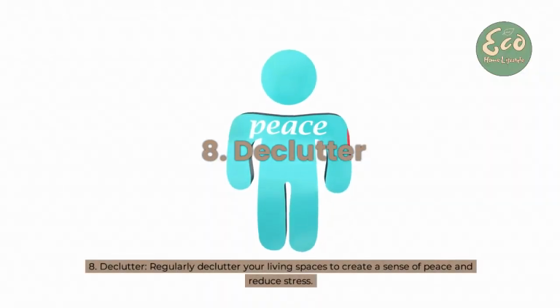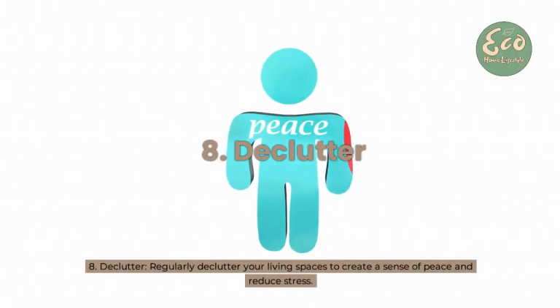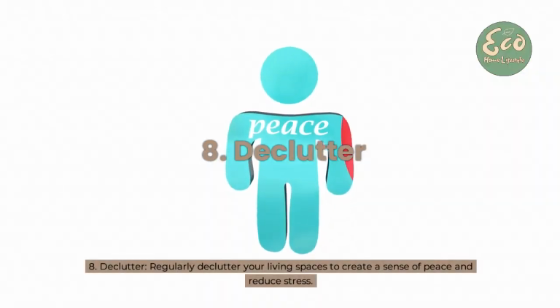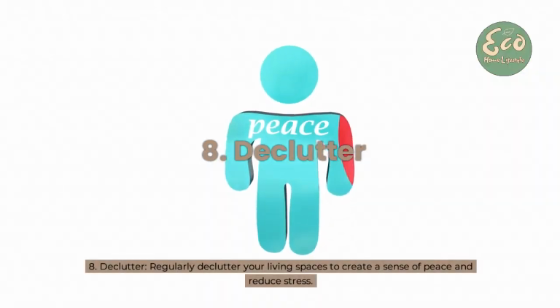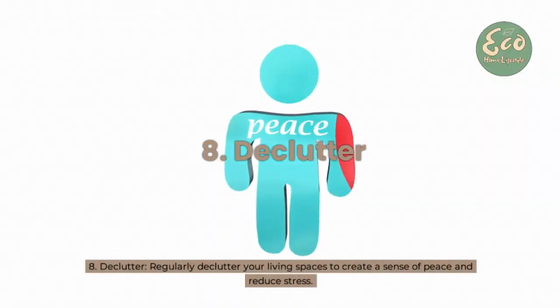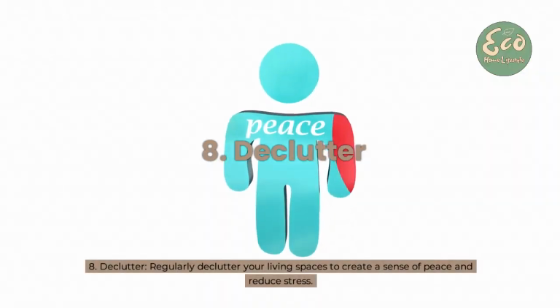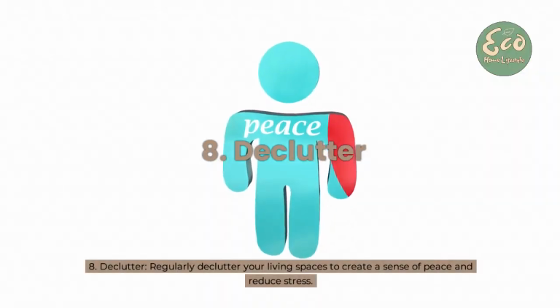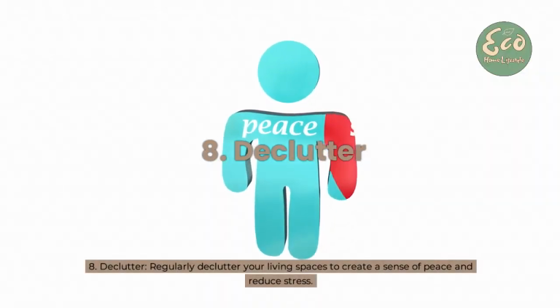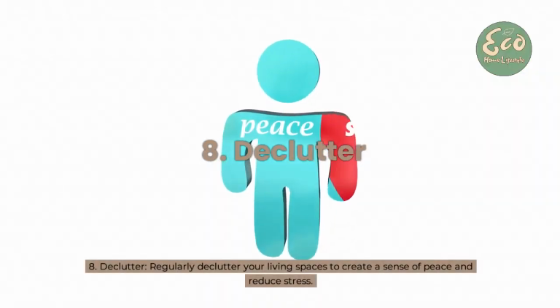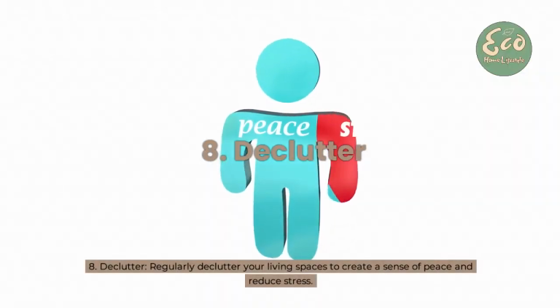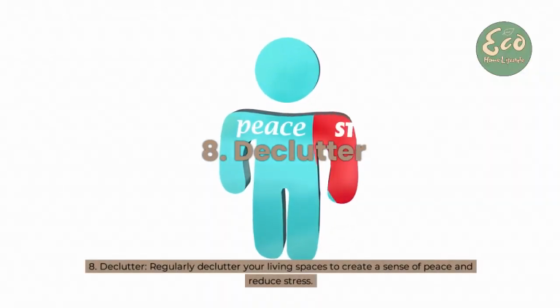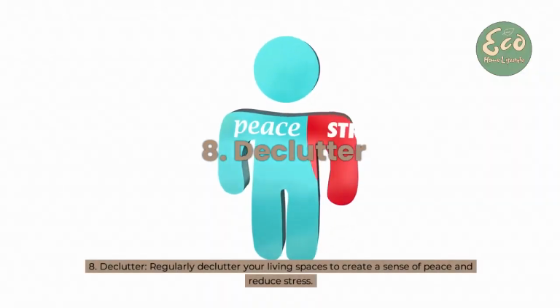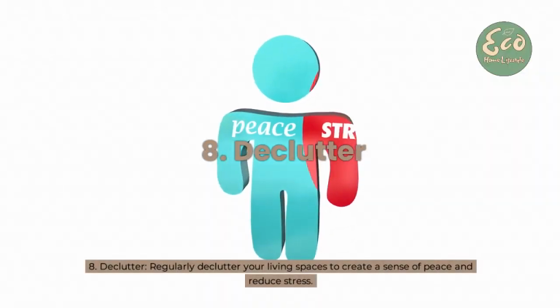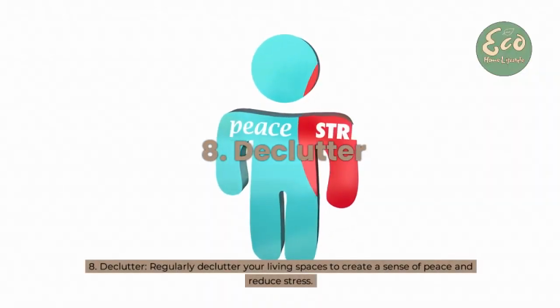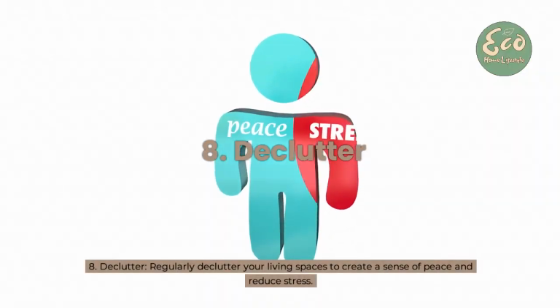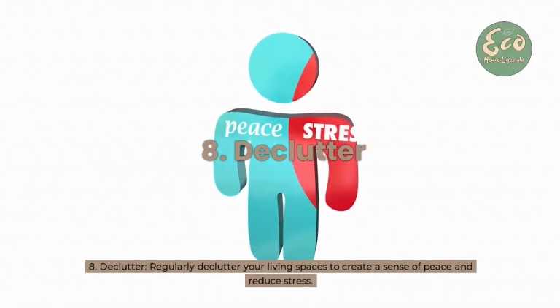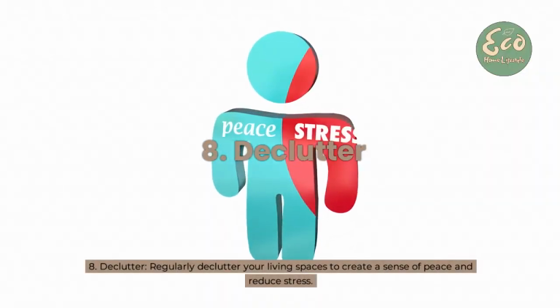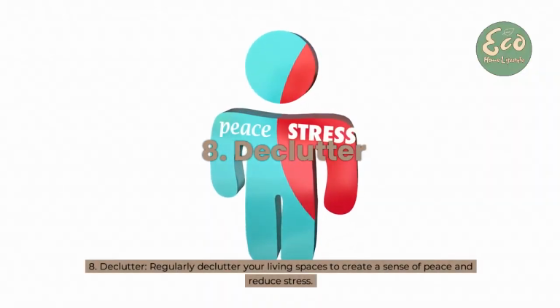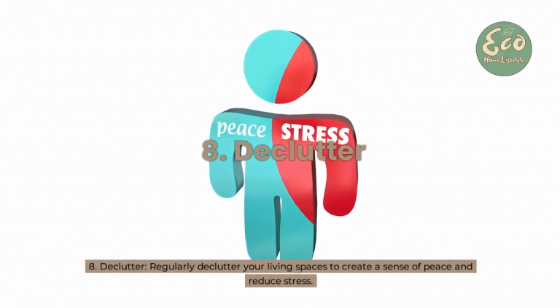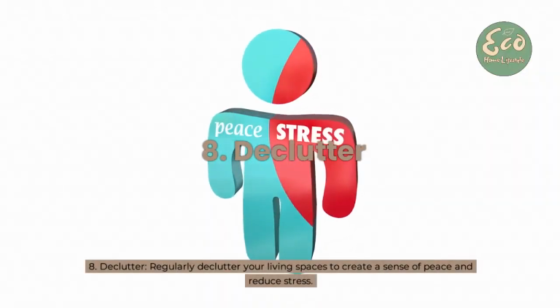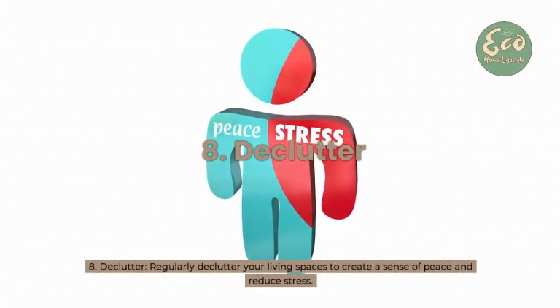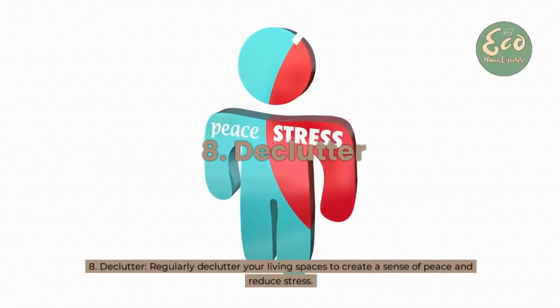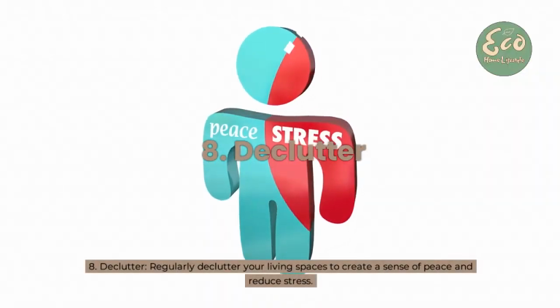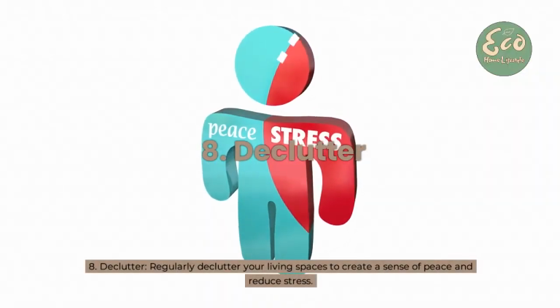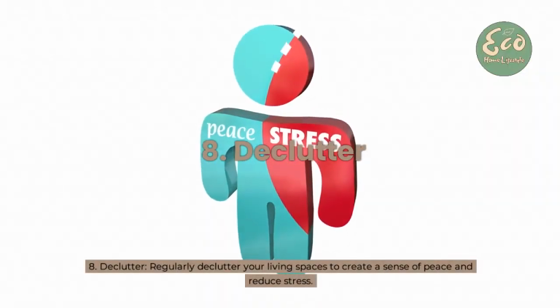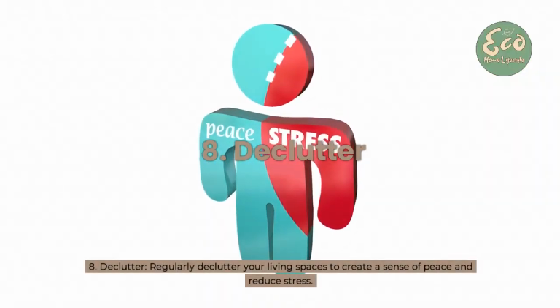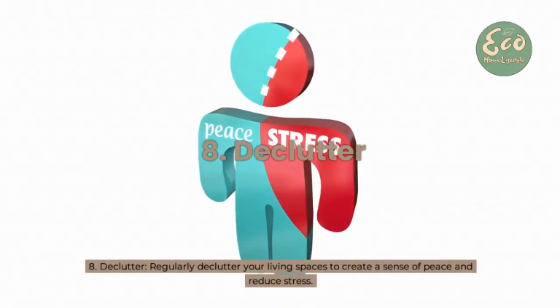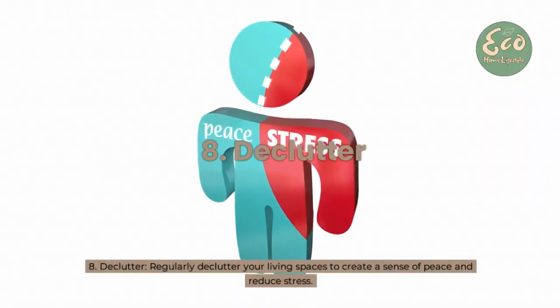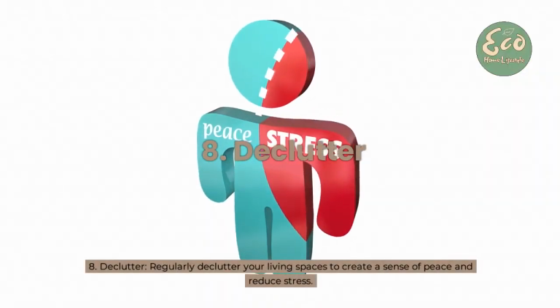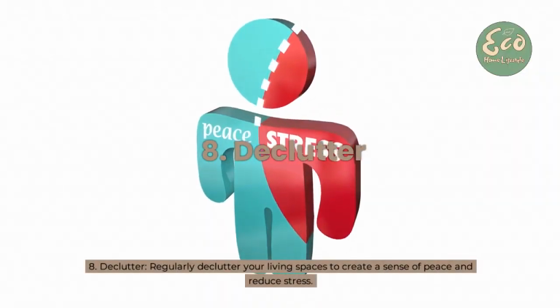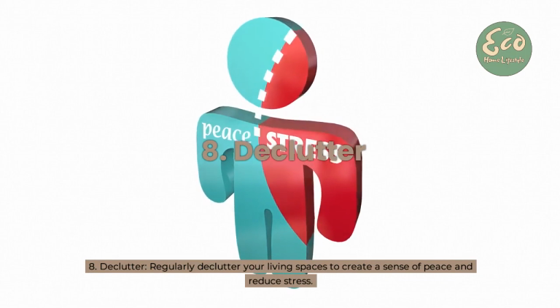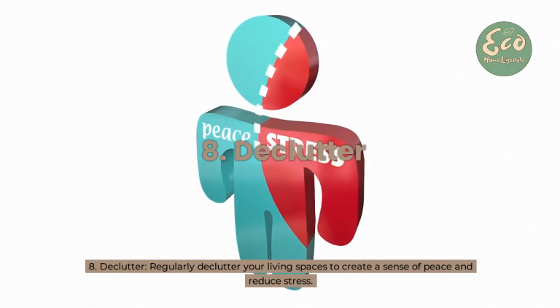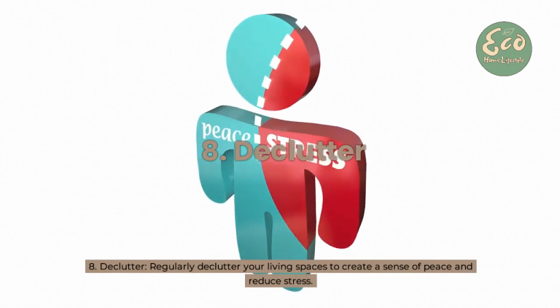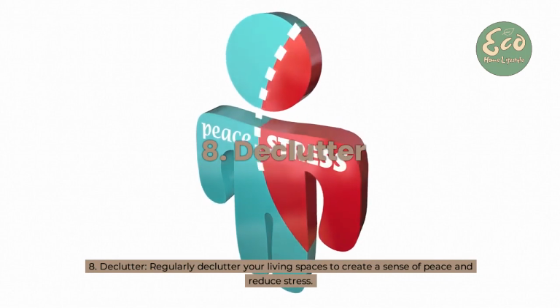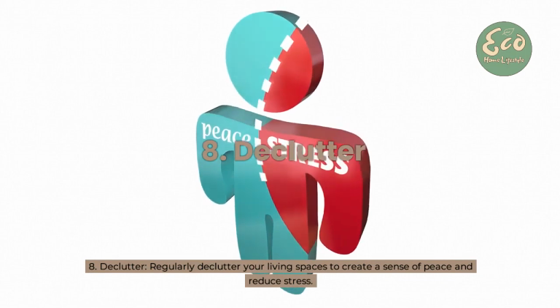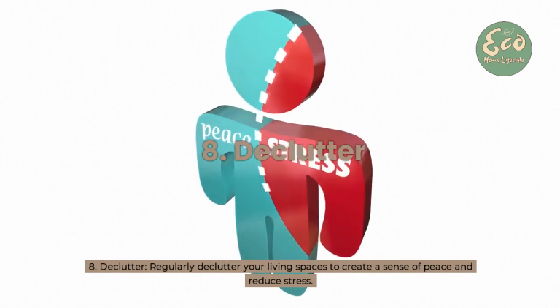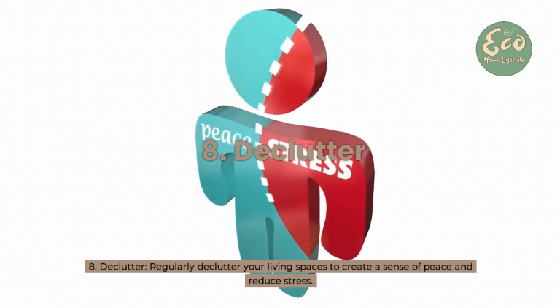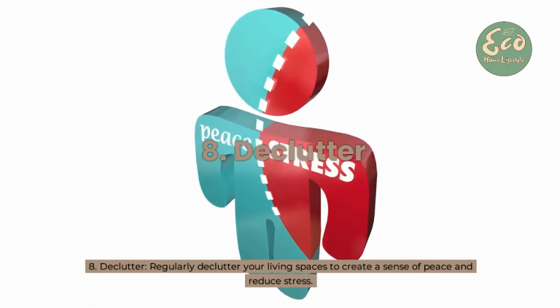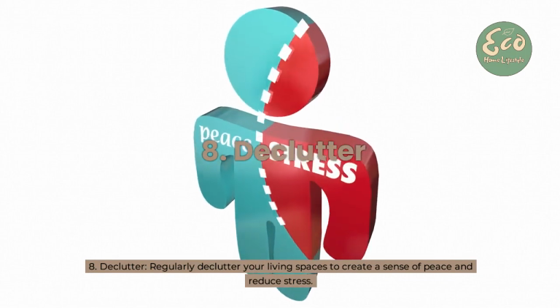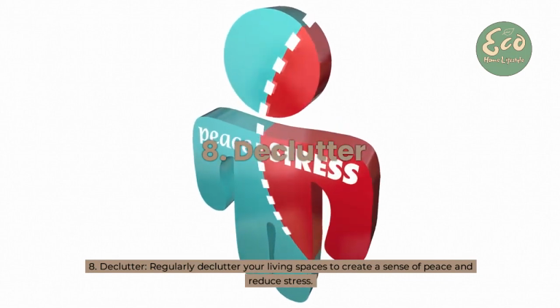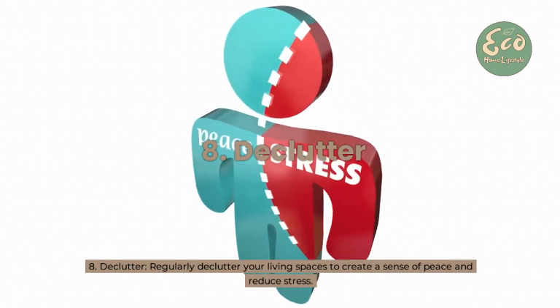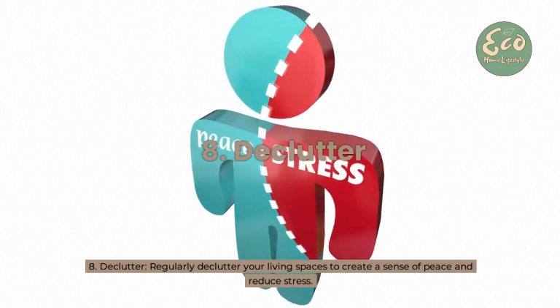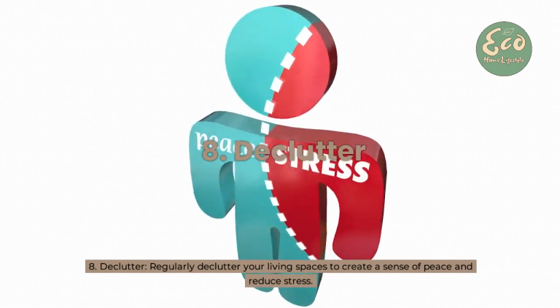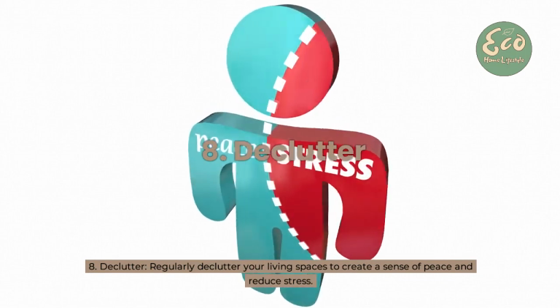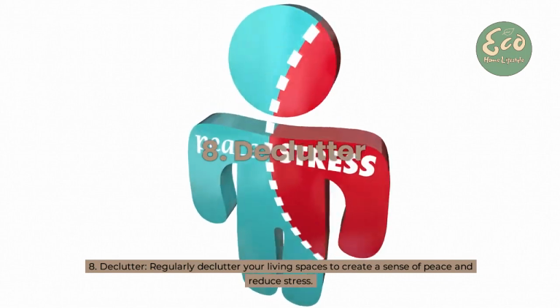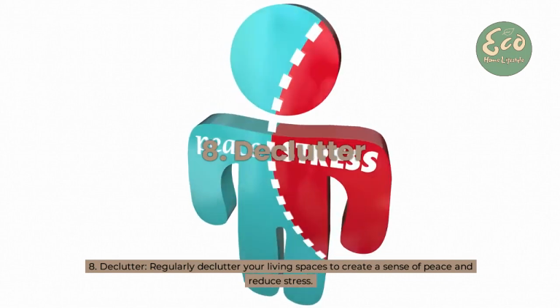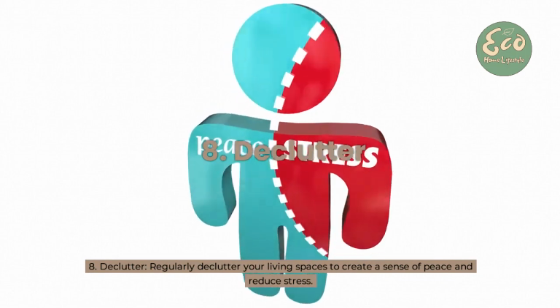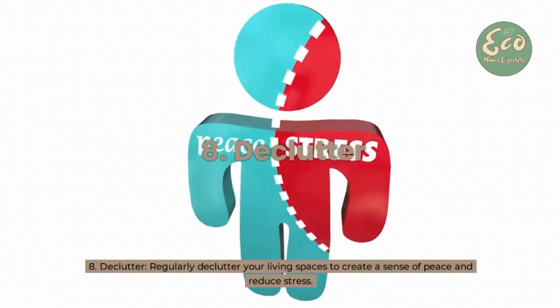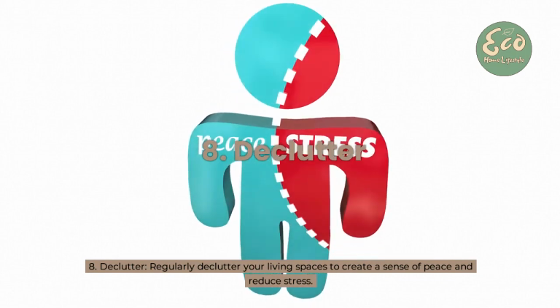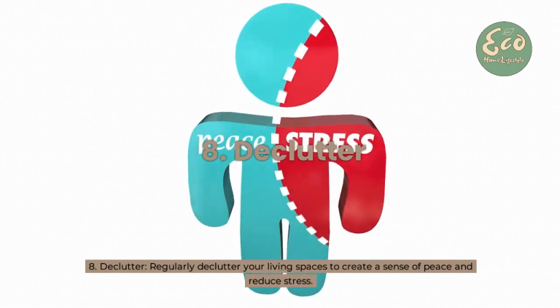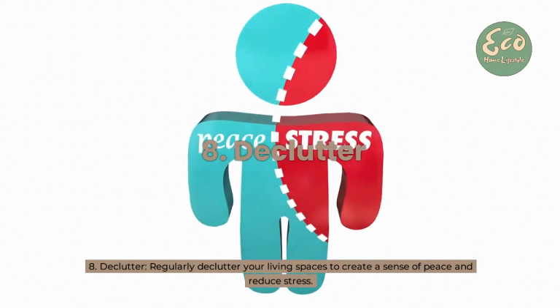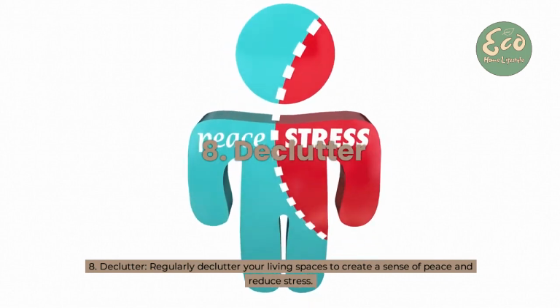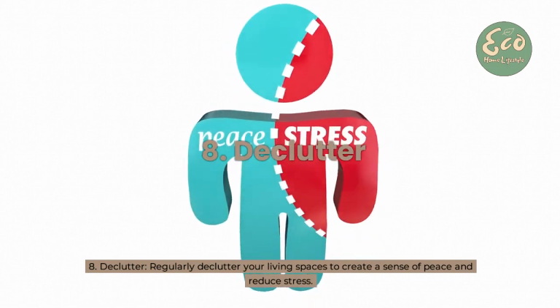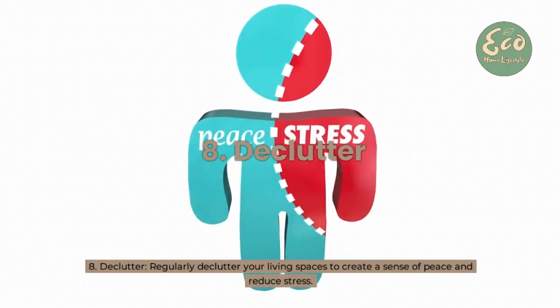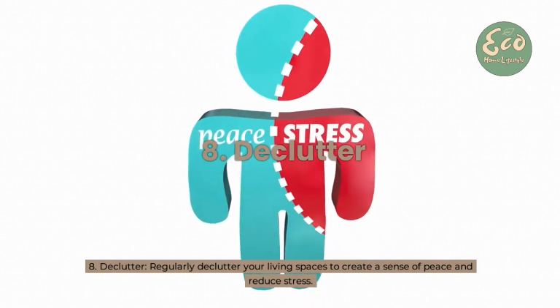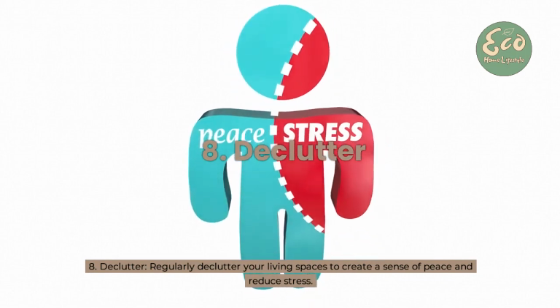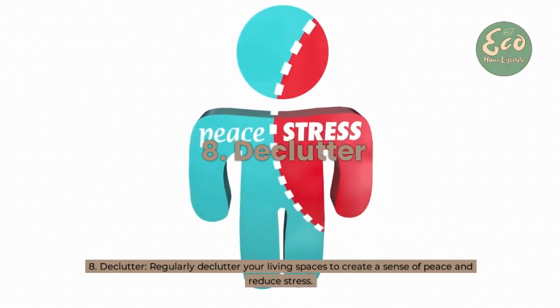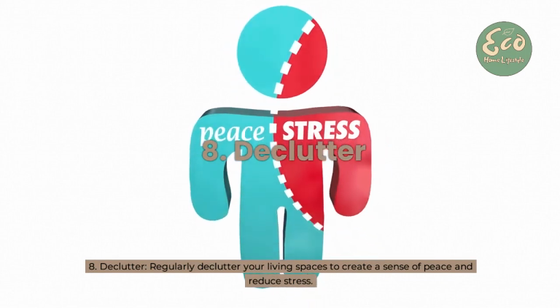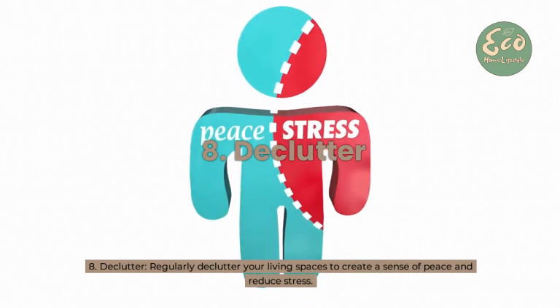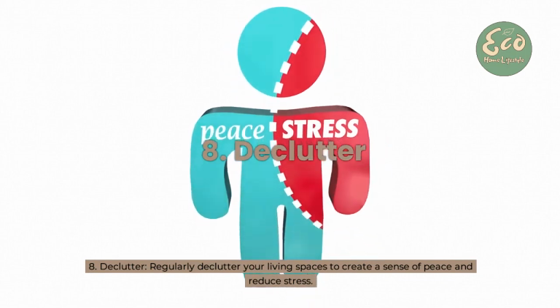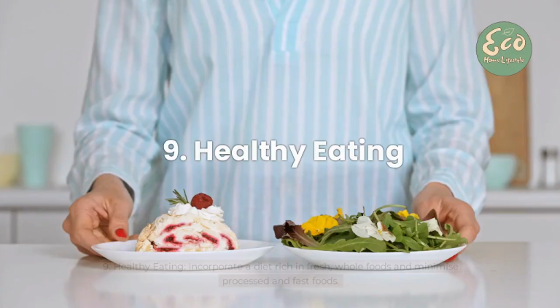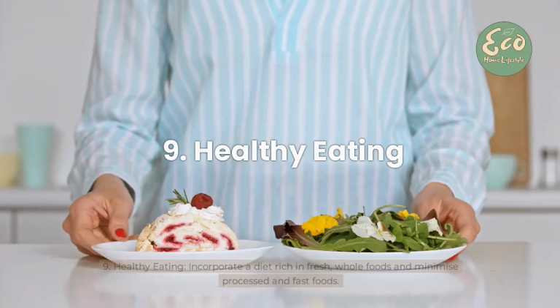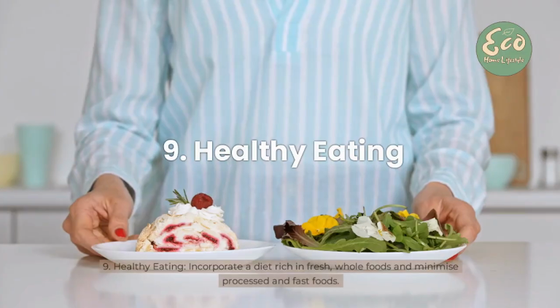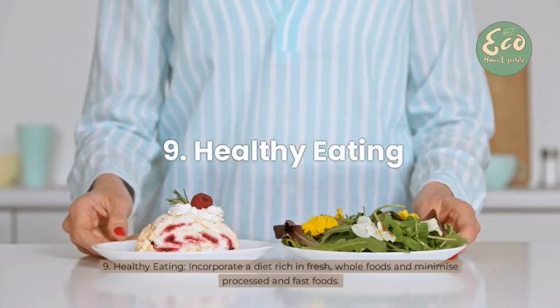8. Declutter — regularly declutter your living spaces to create a sense of peace and reduce stress.